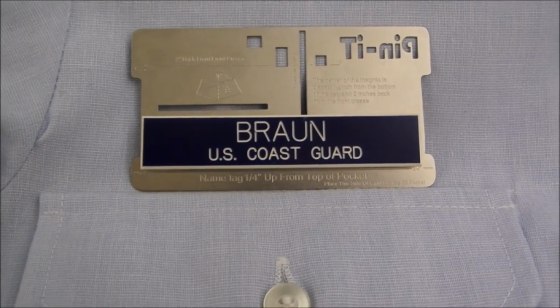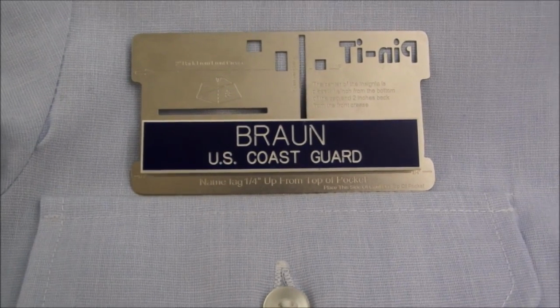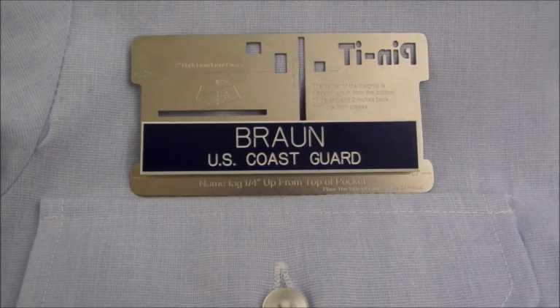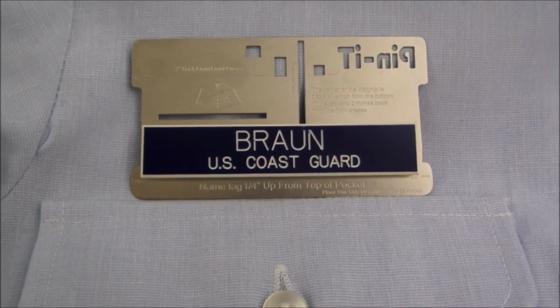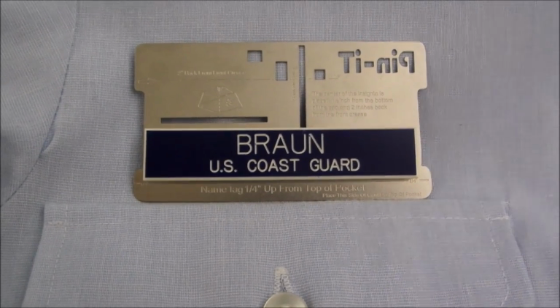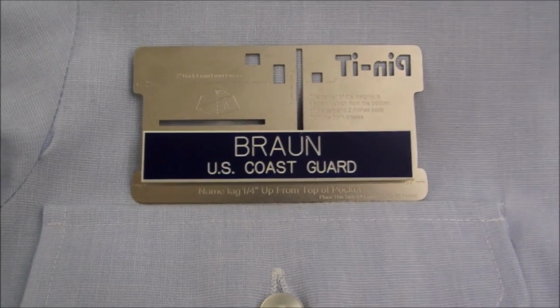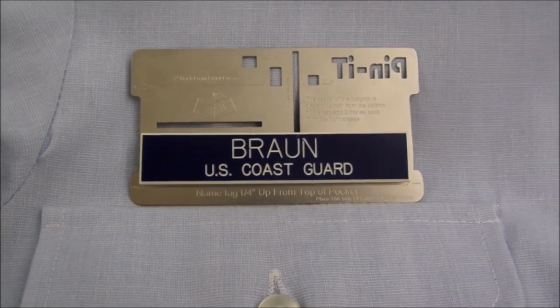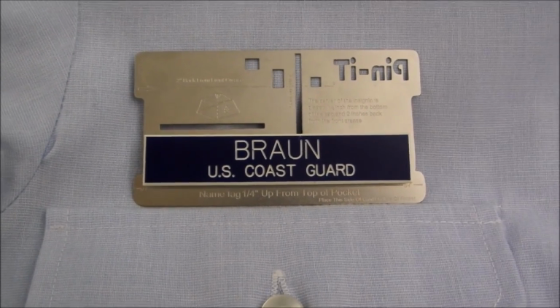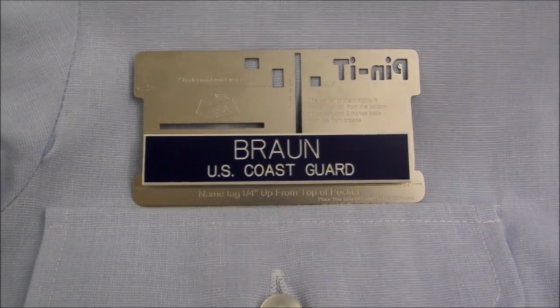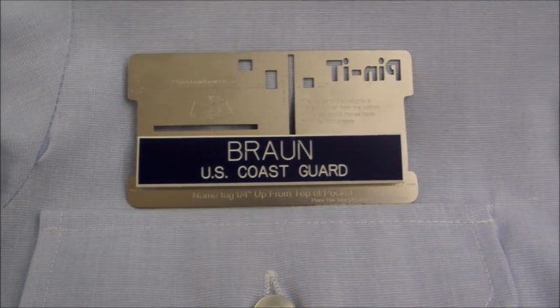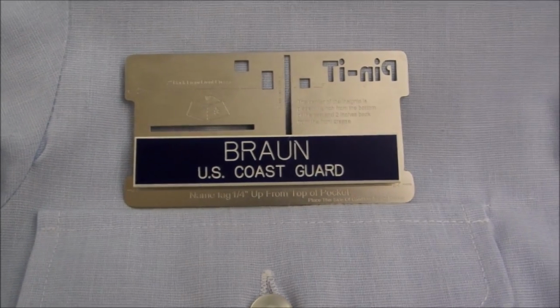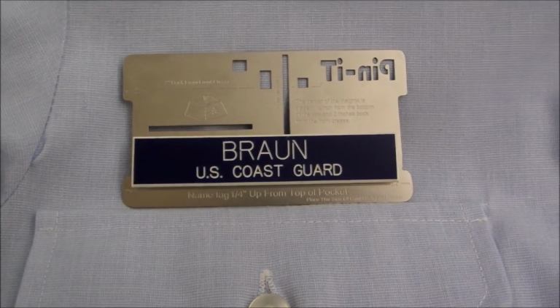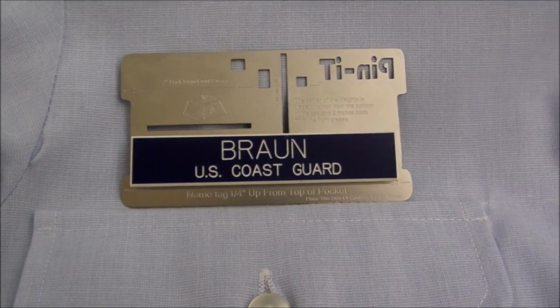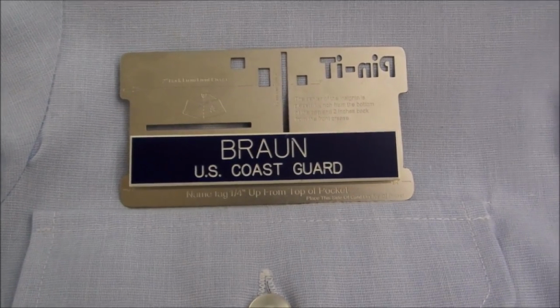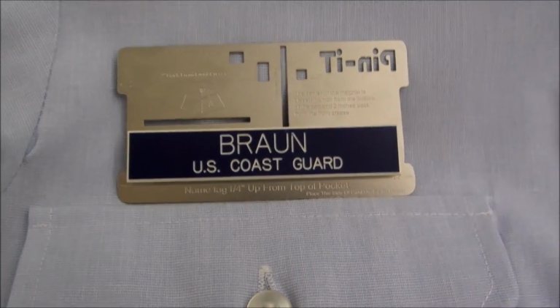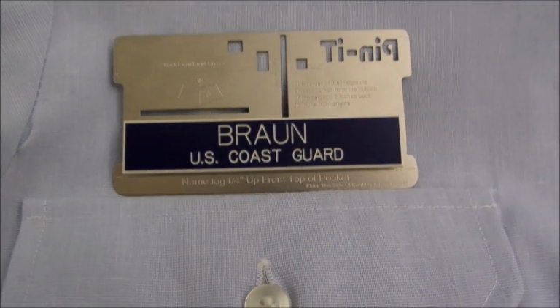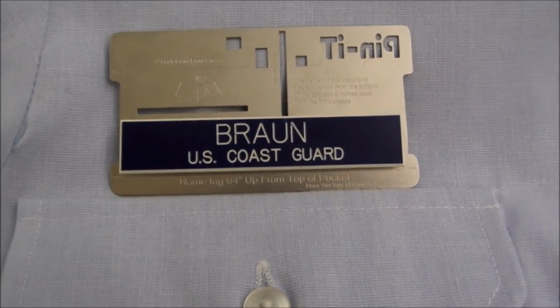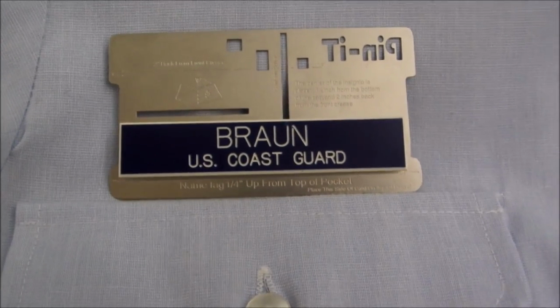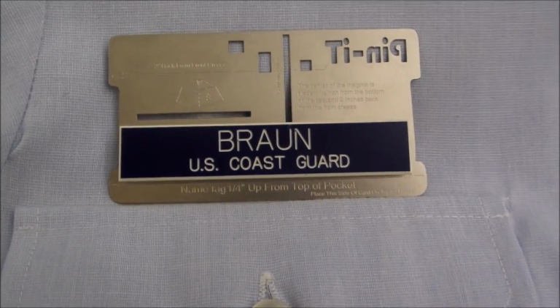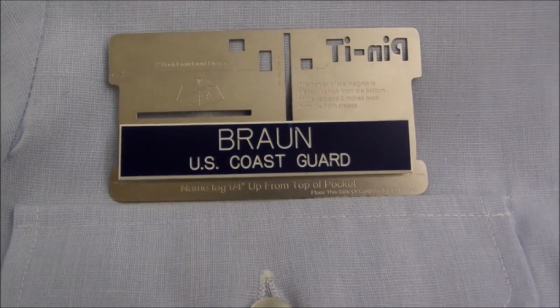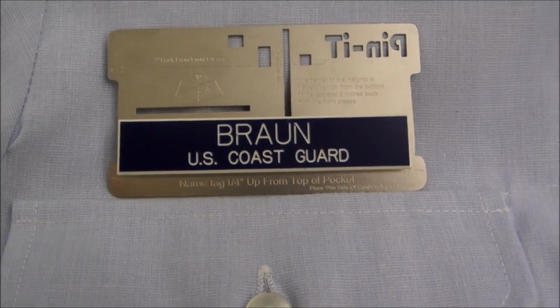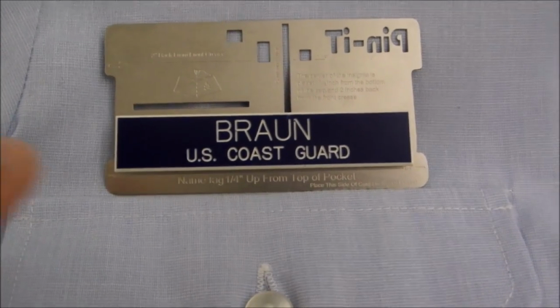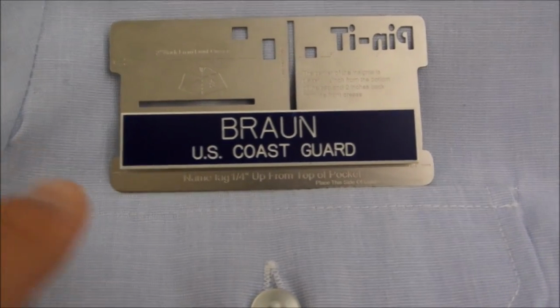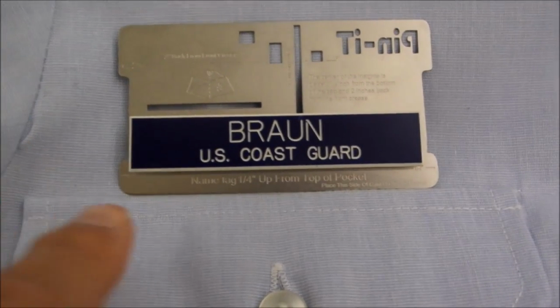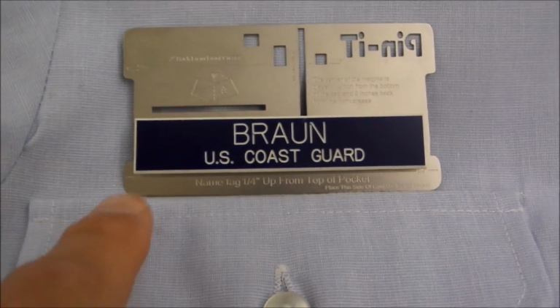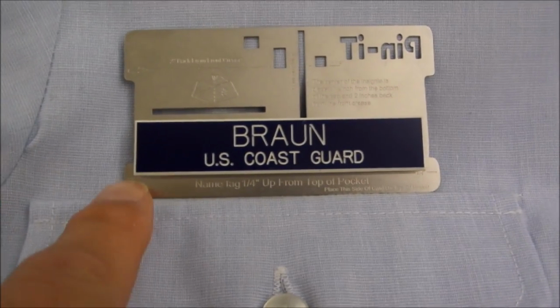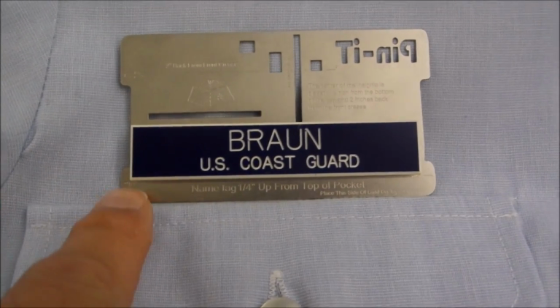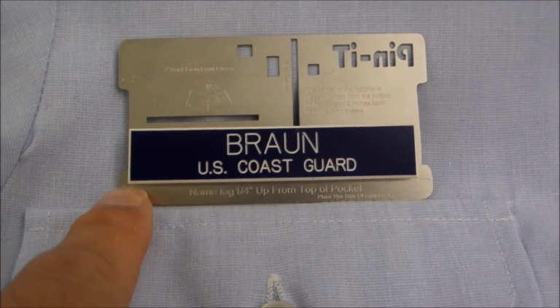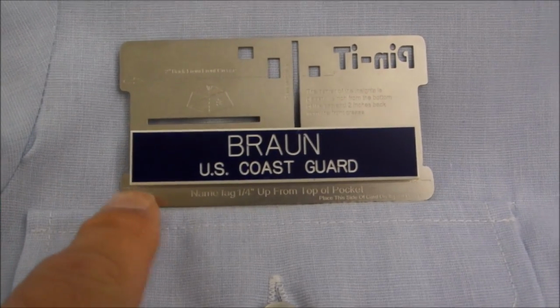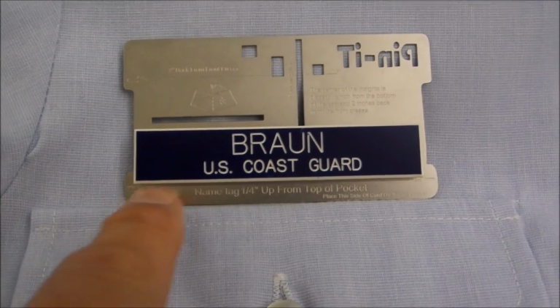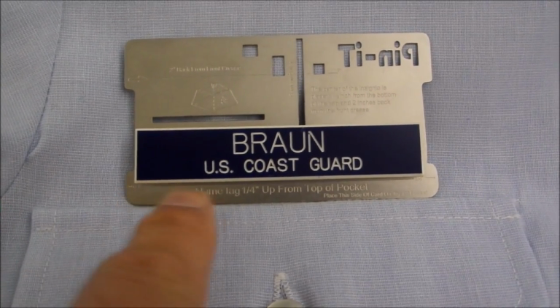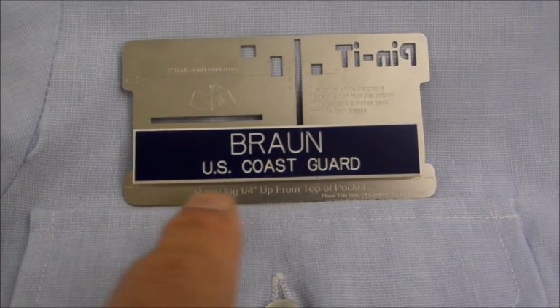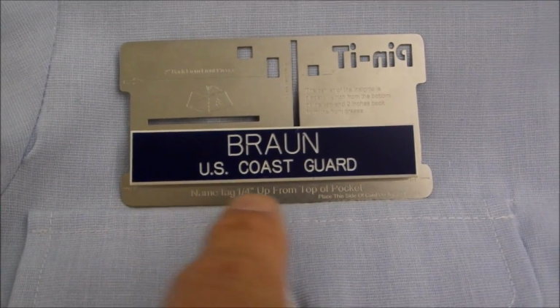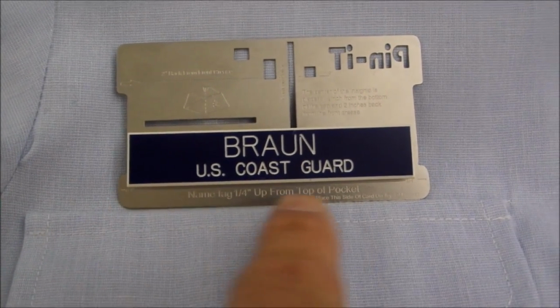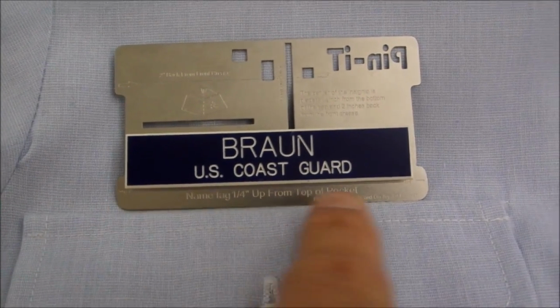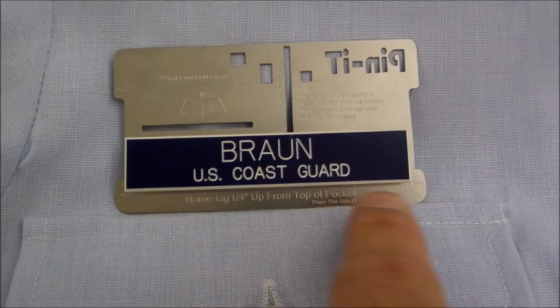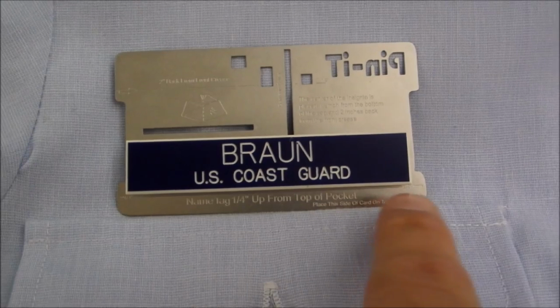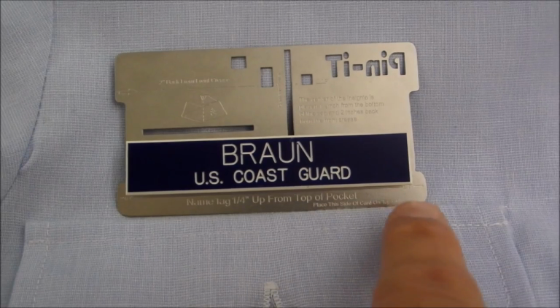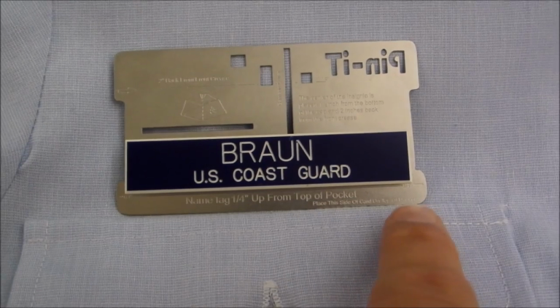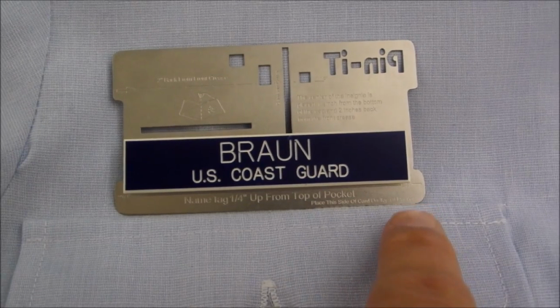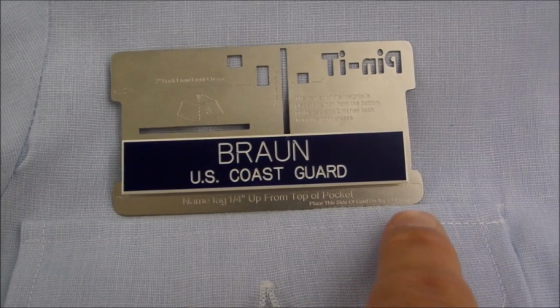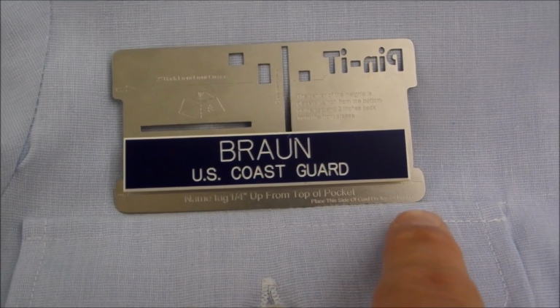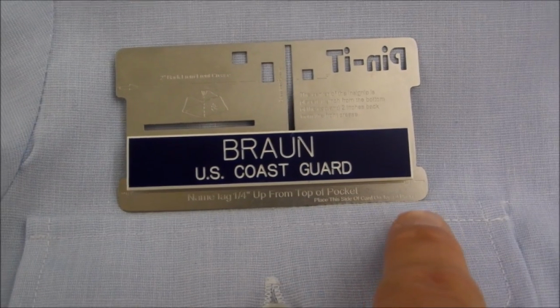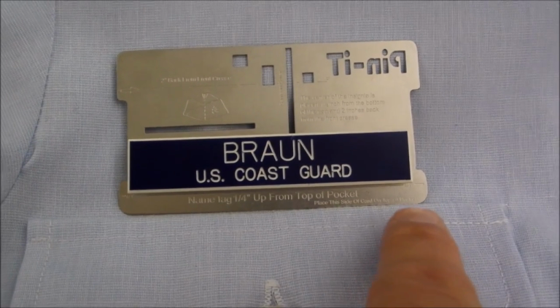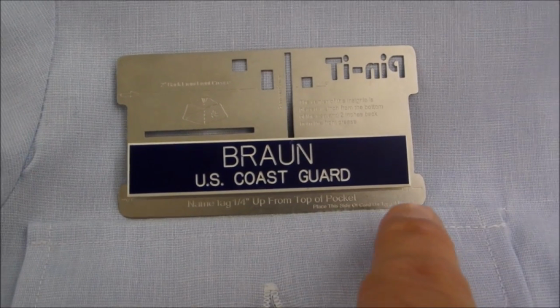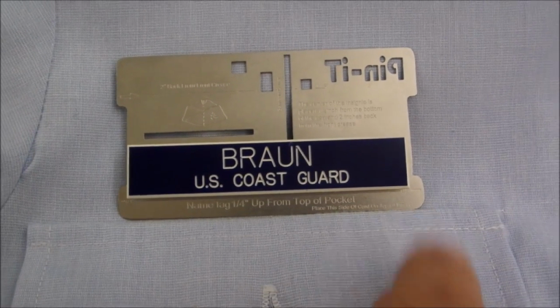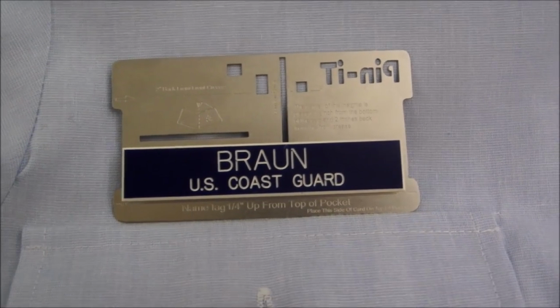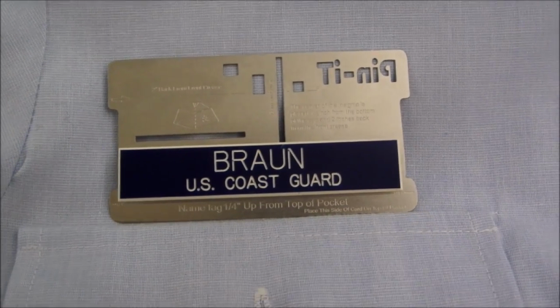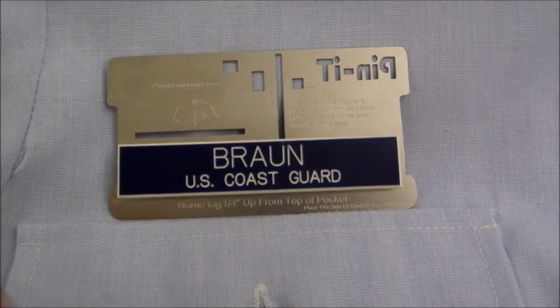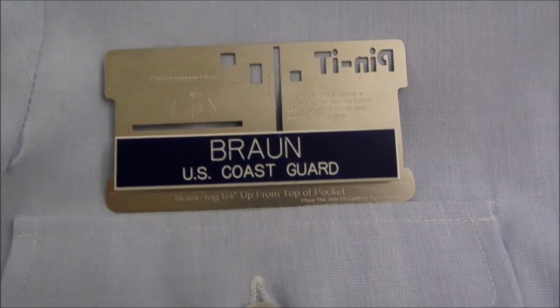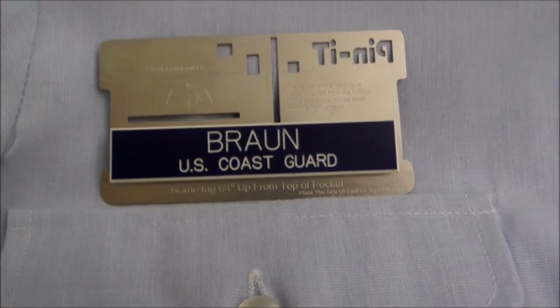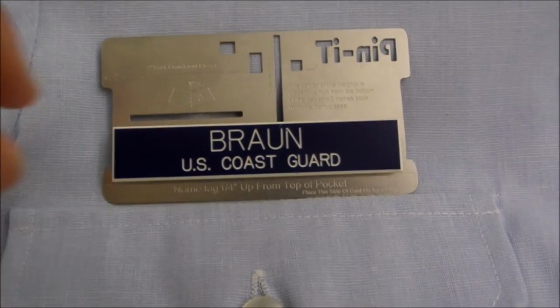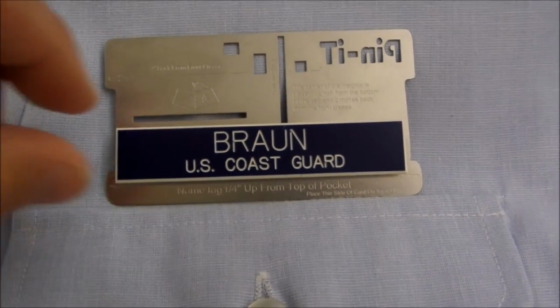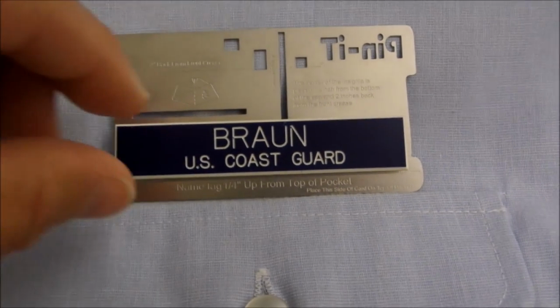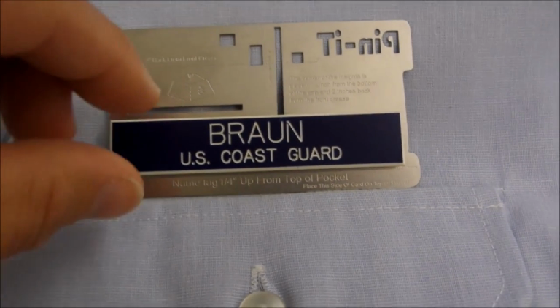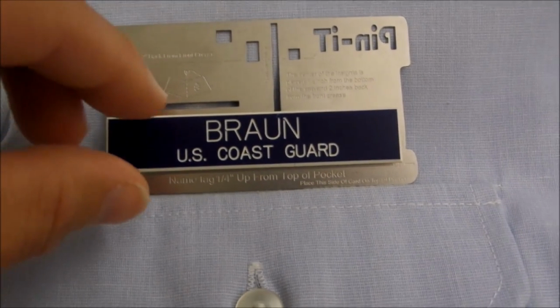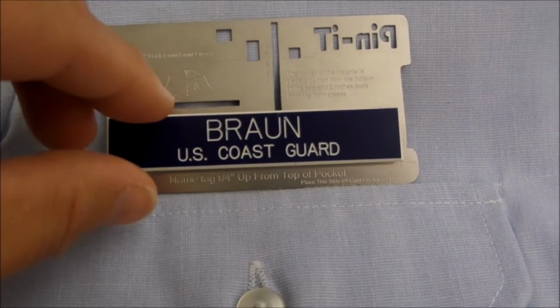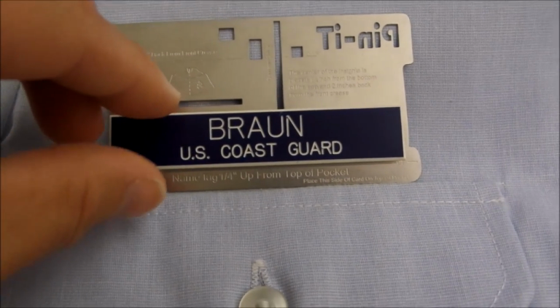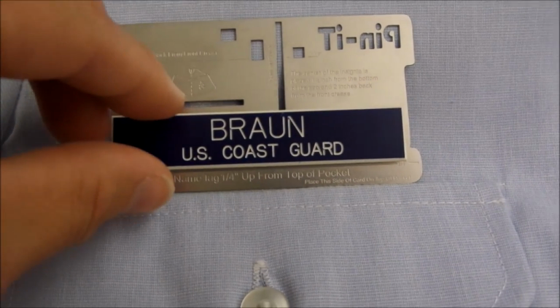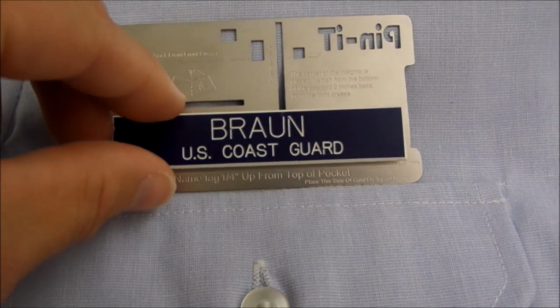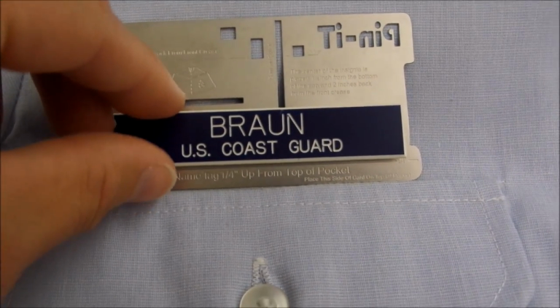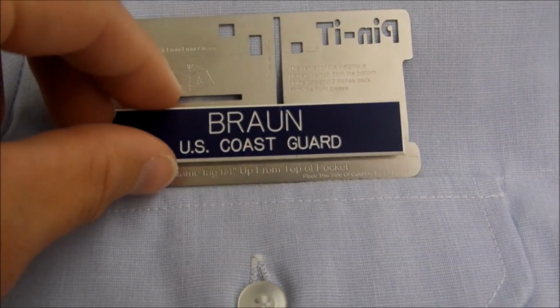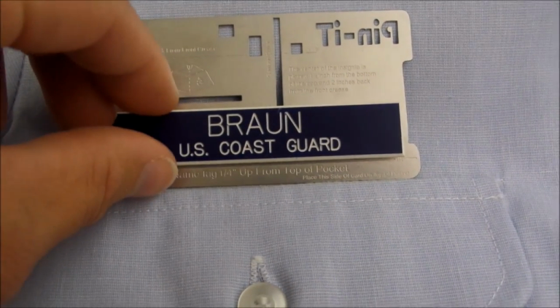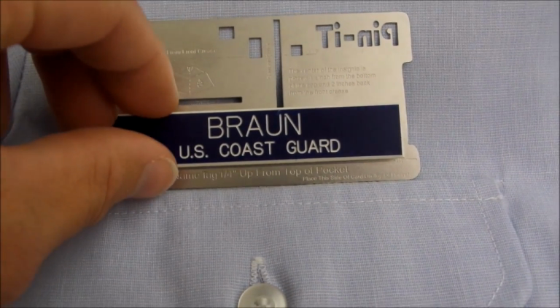Check to make sure that your name tag is on the quarter-inch line of the pennant card and that your pennant card is resting on the top of the pocket.